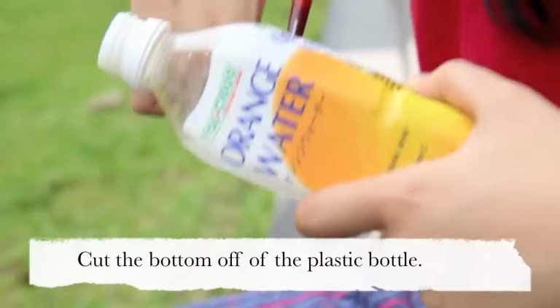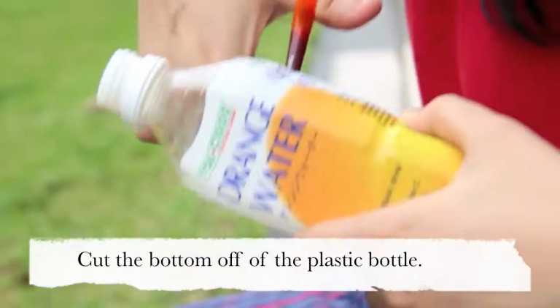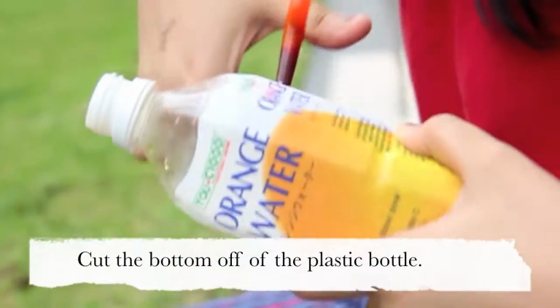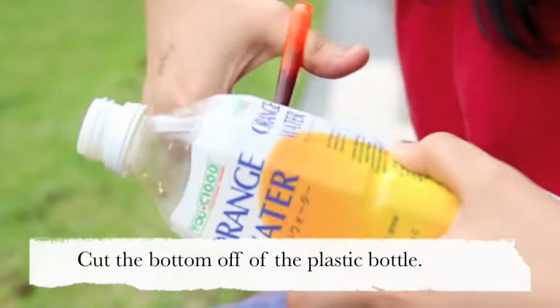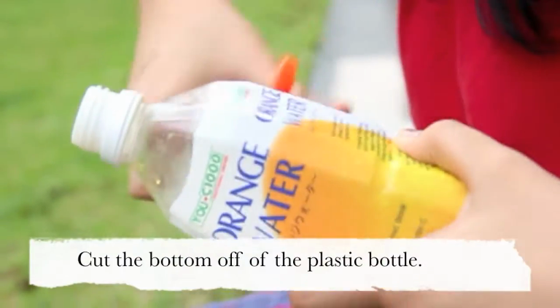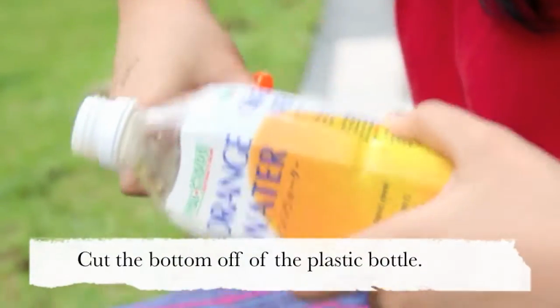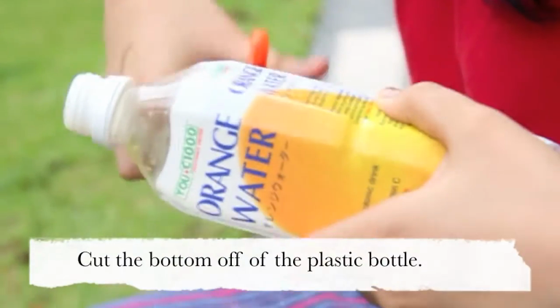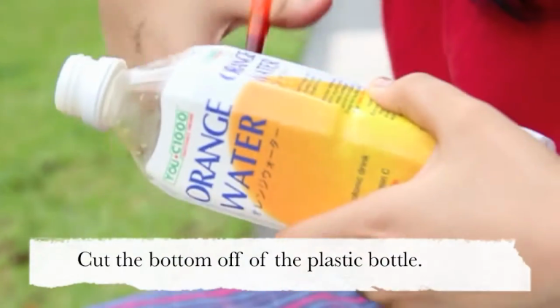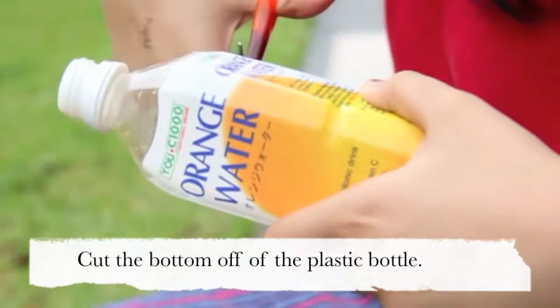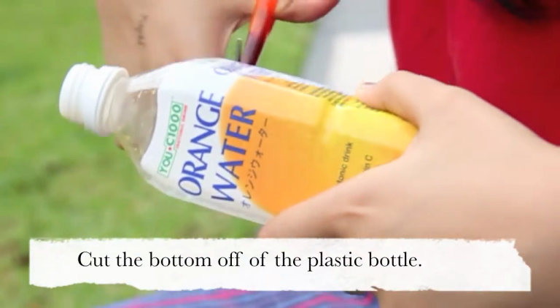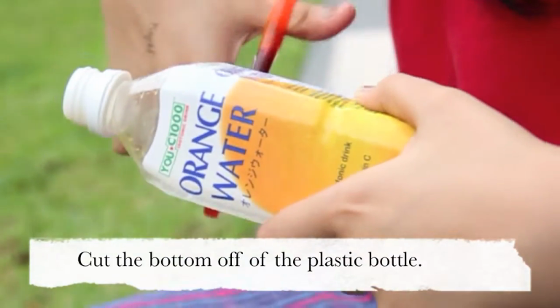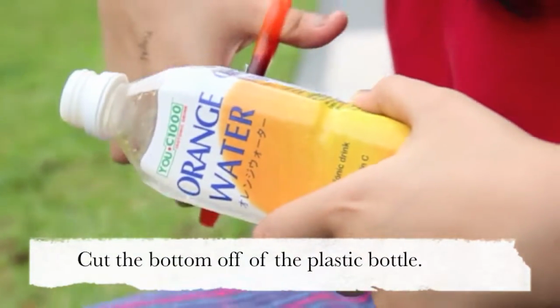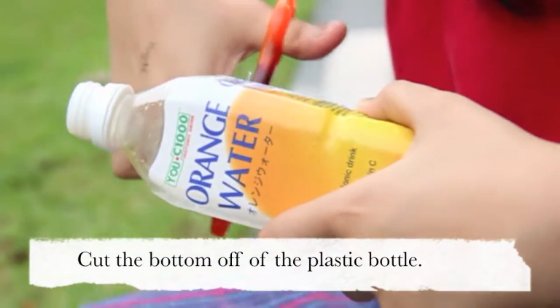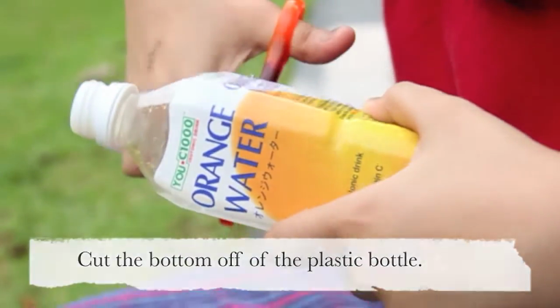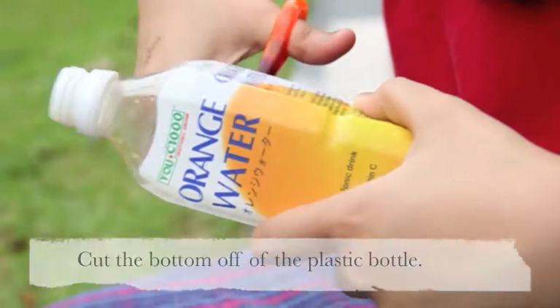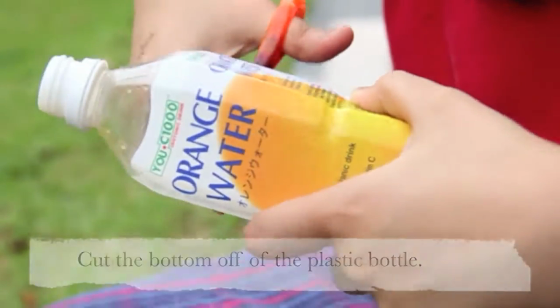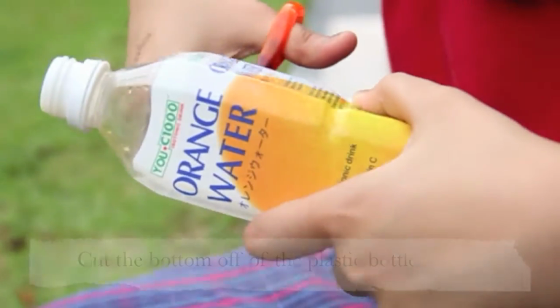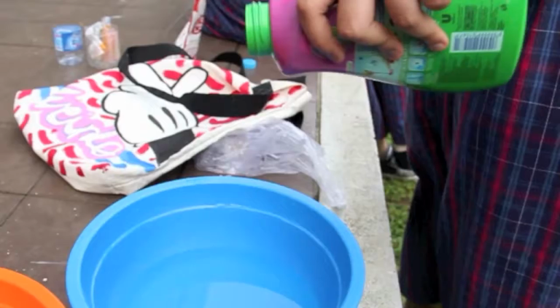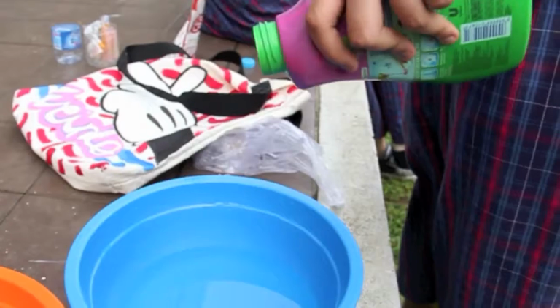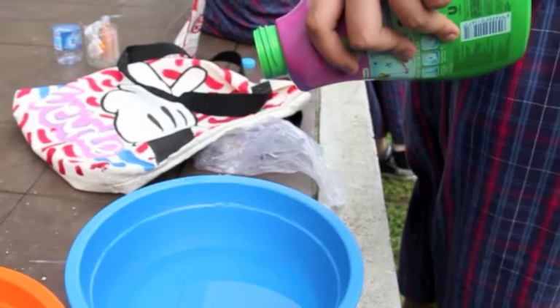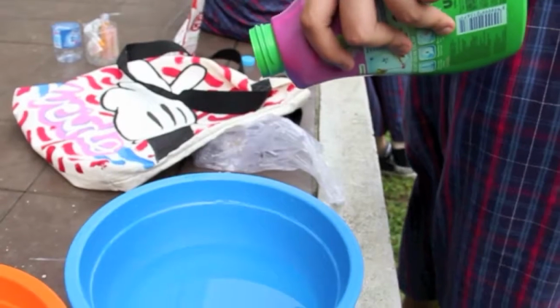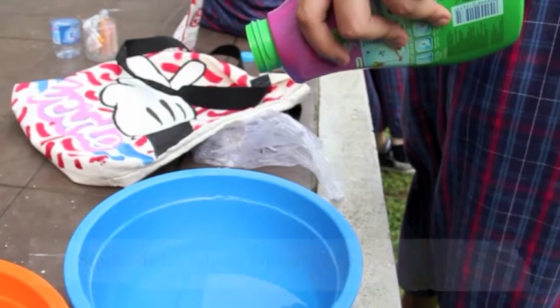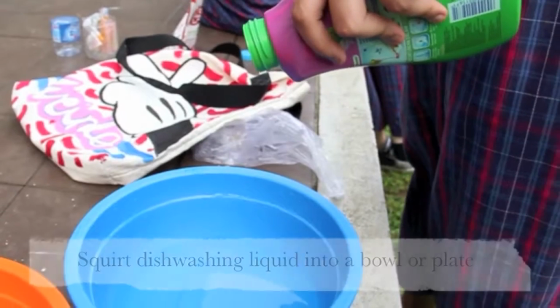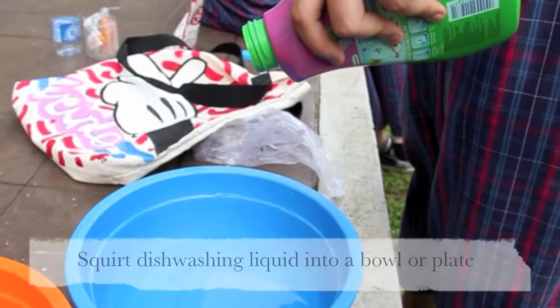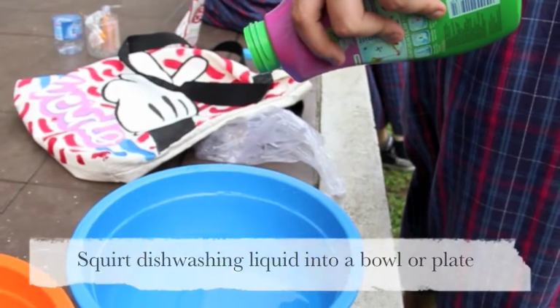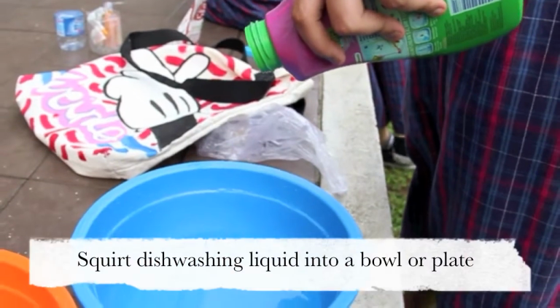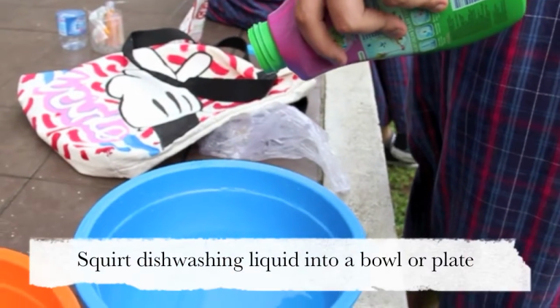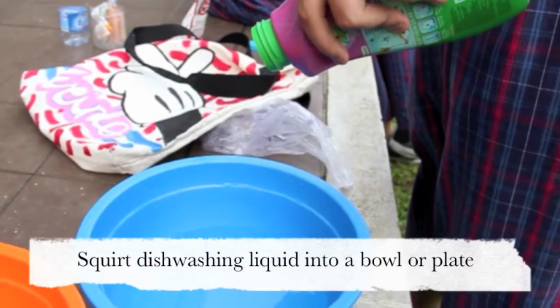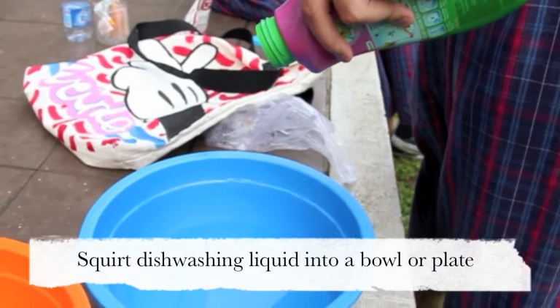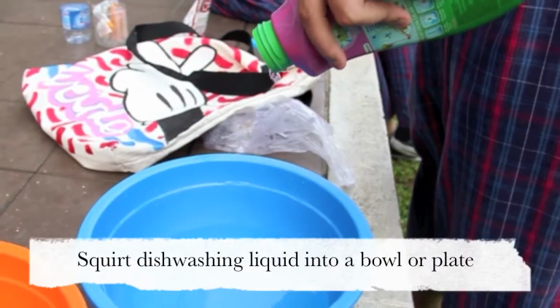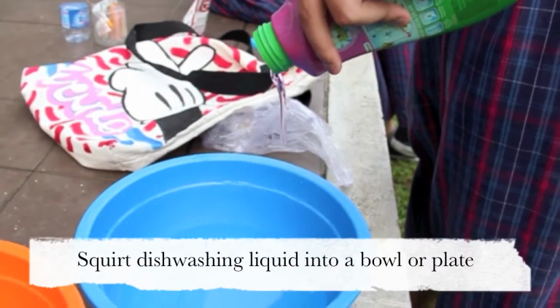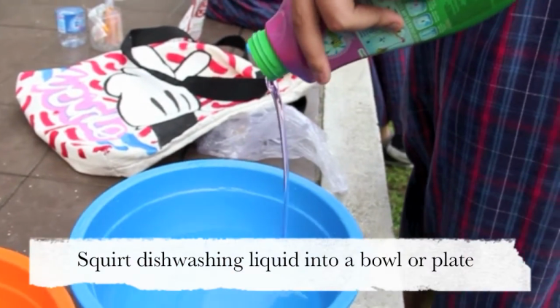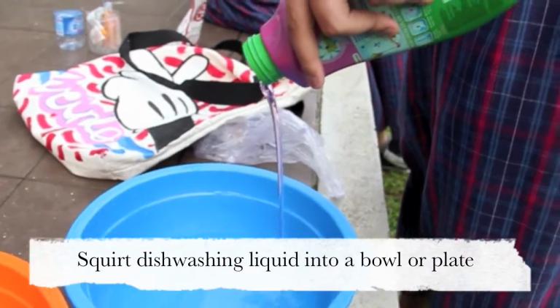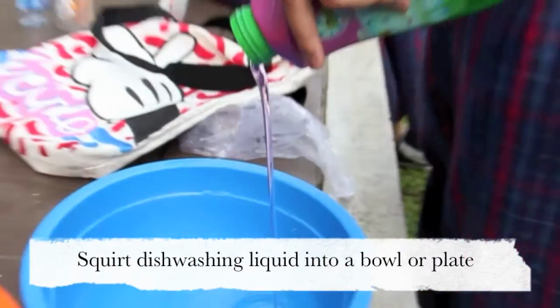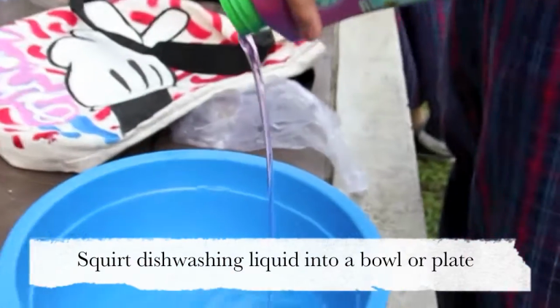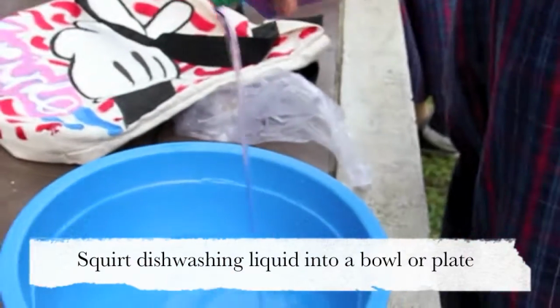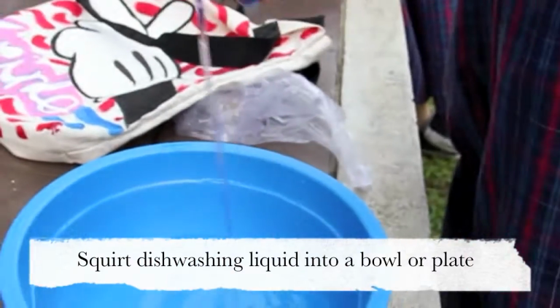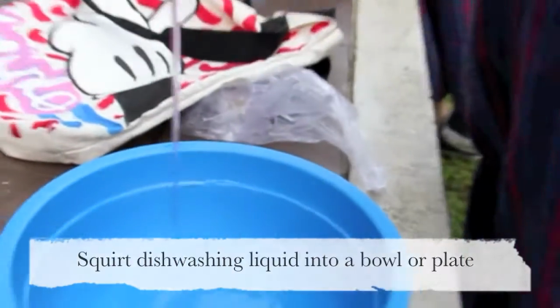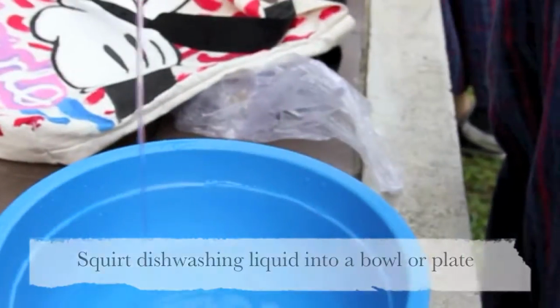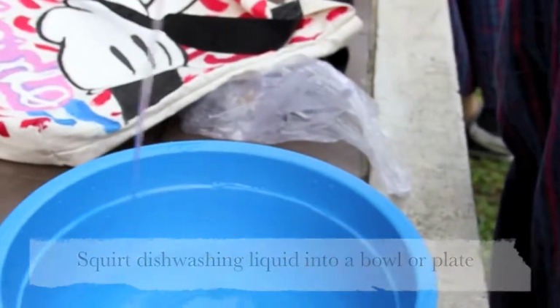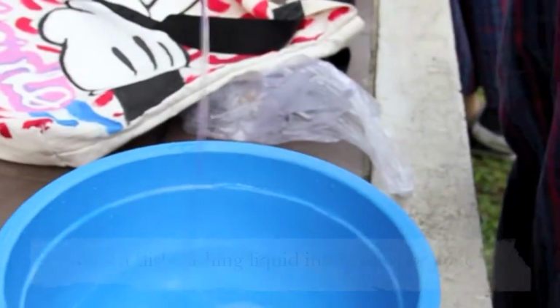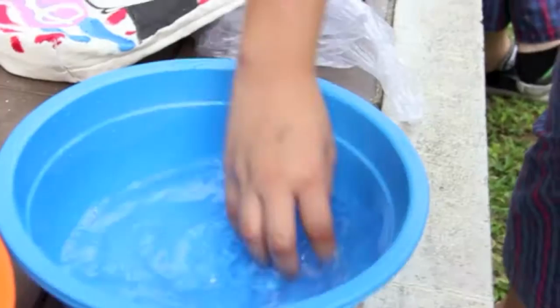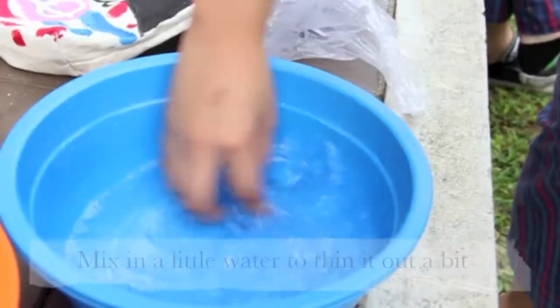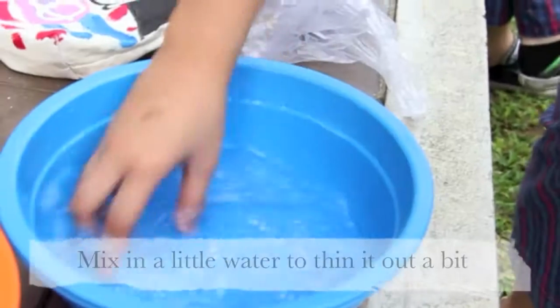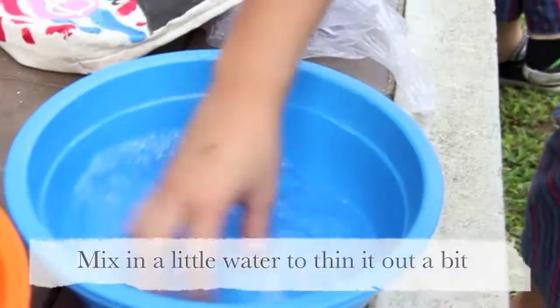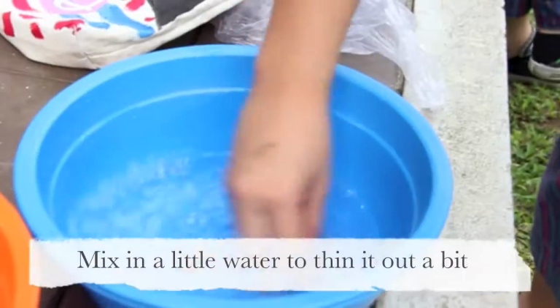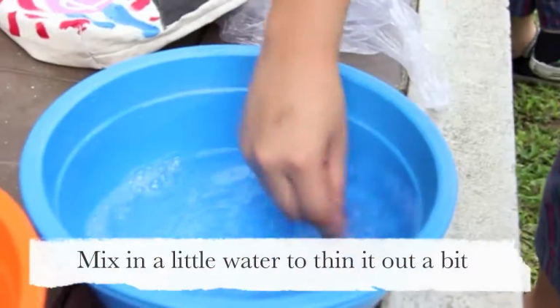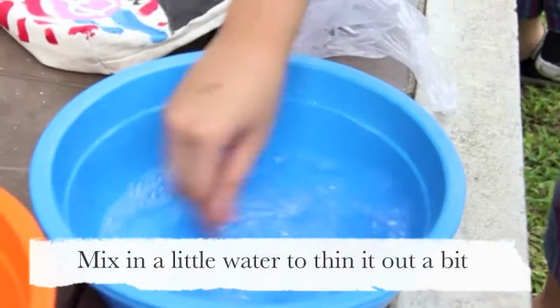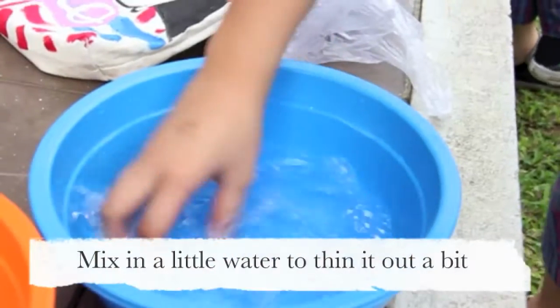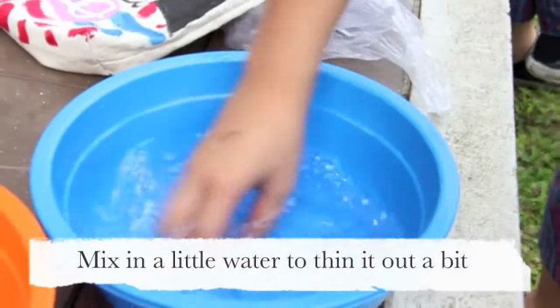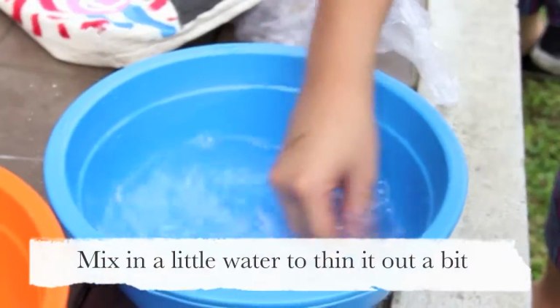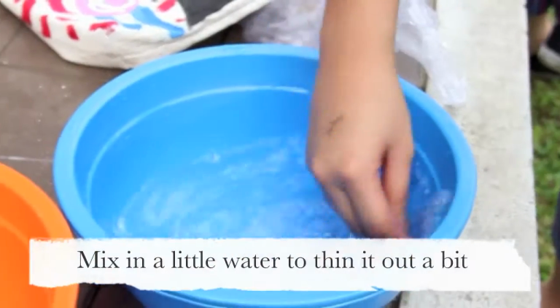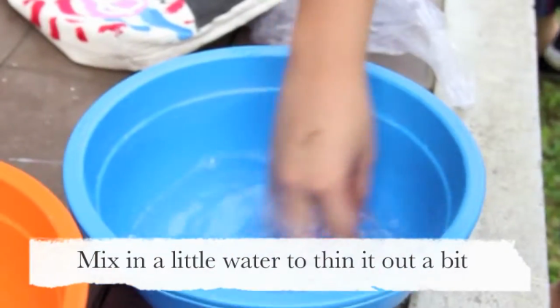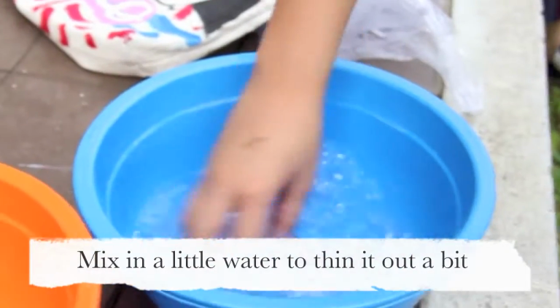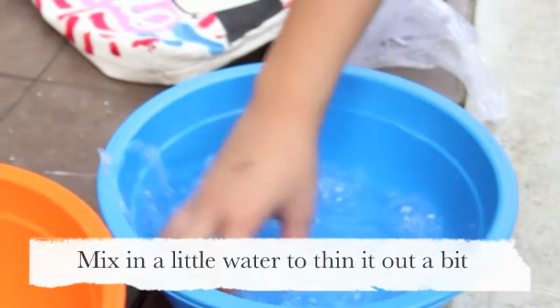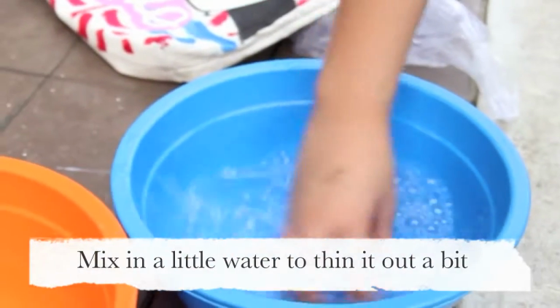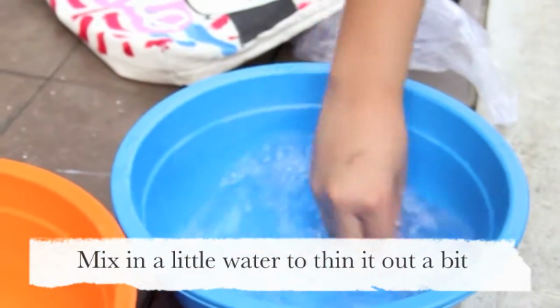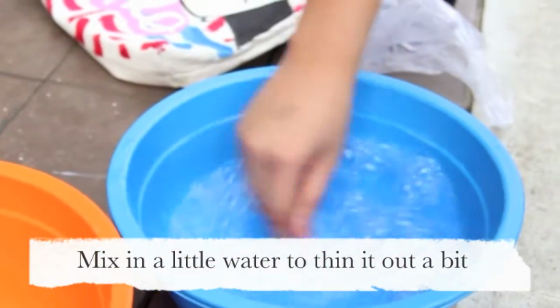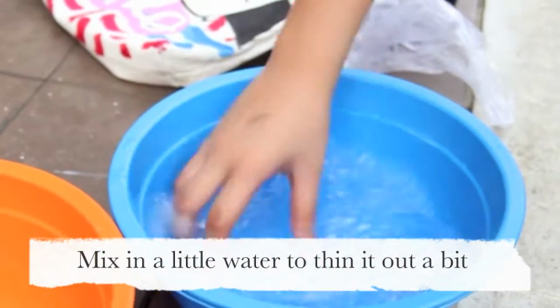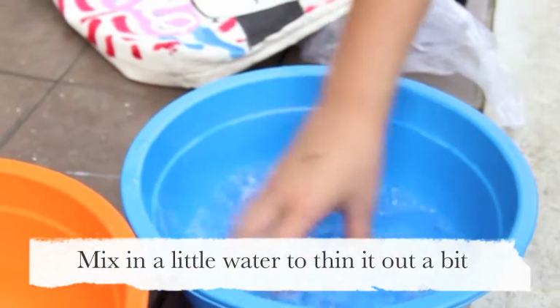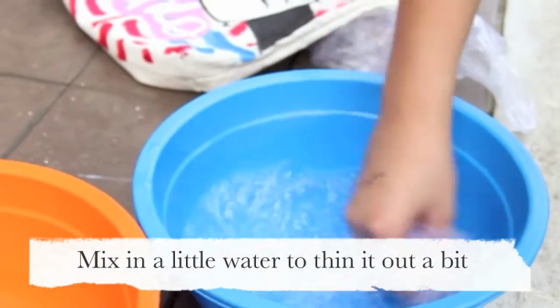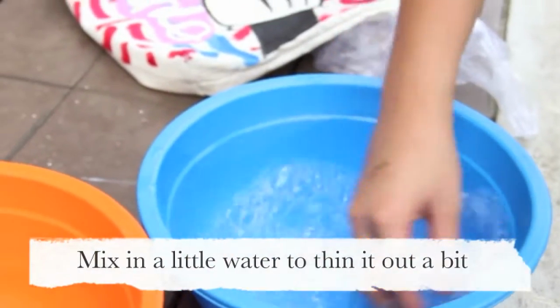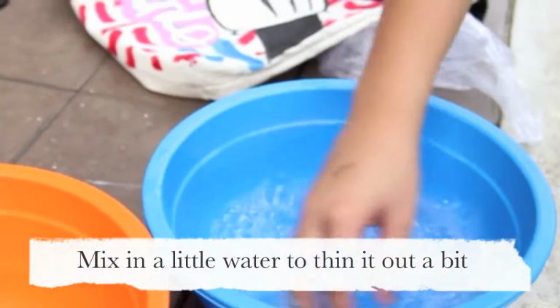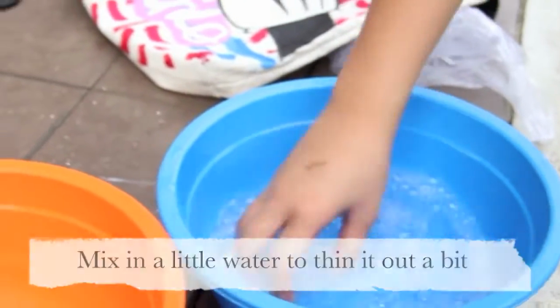Cut the bottom off of the plastic bottle. Squirt dishwashing liquid into a bowl. Mix in a little water to thin it out.